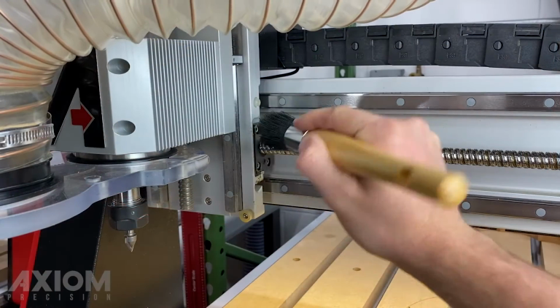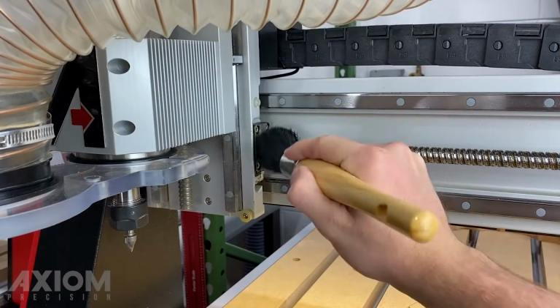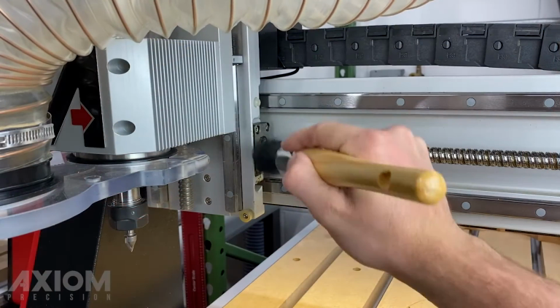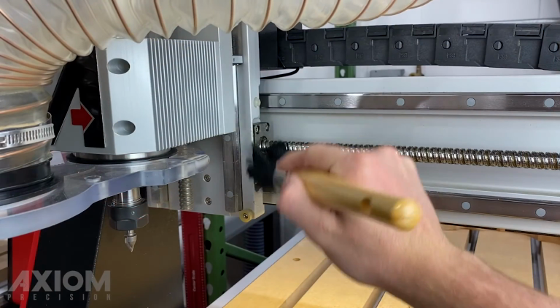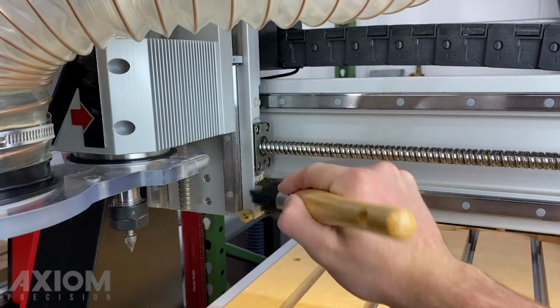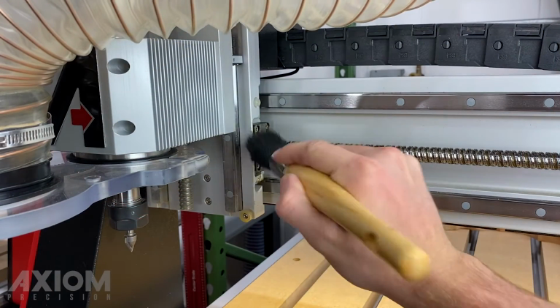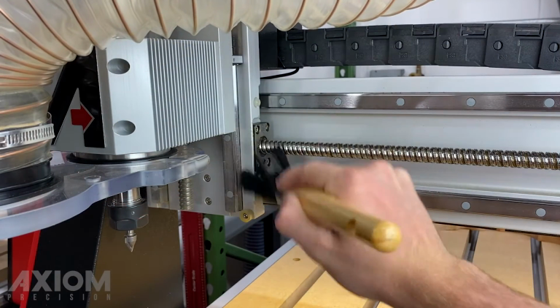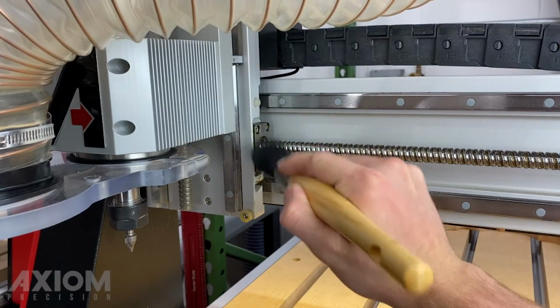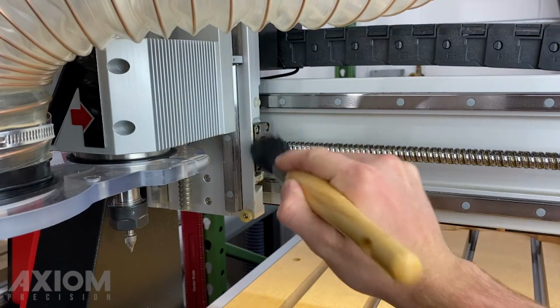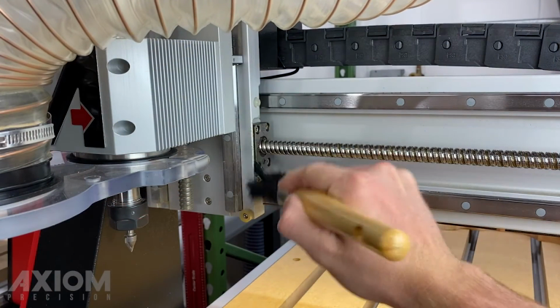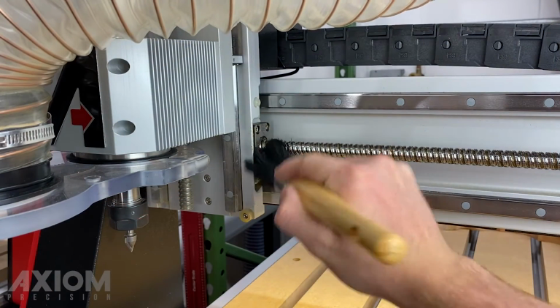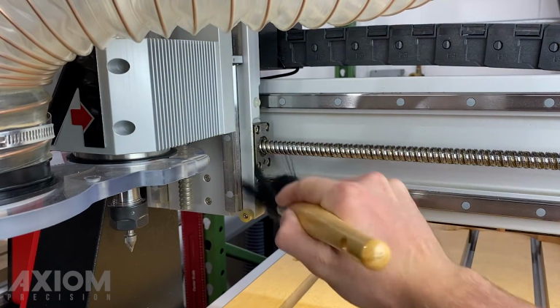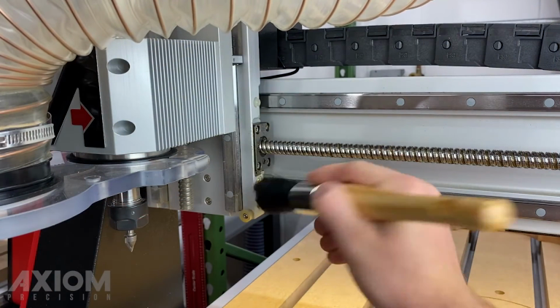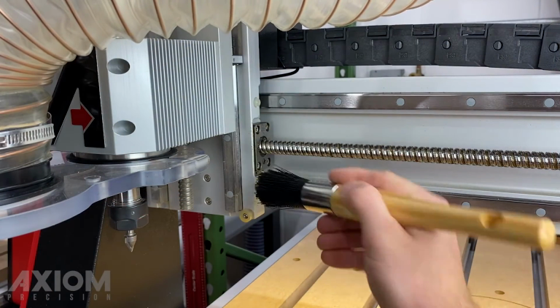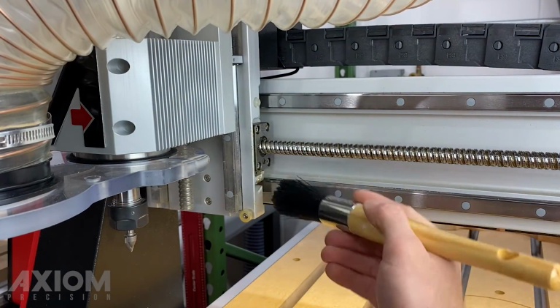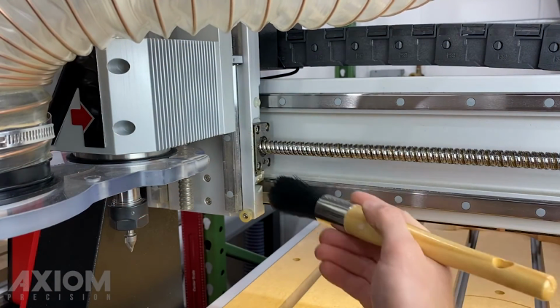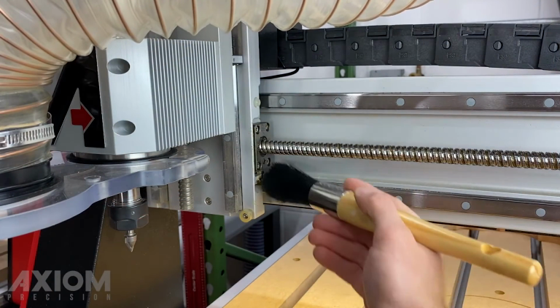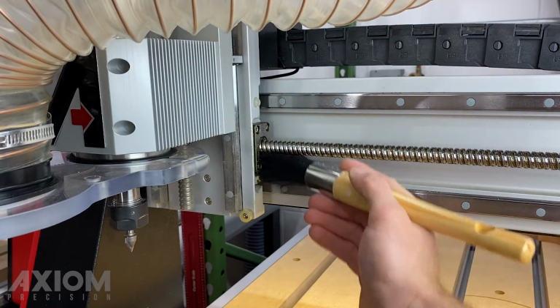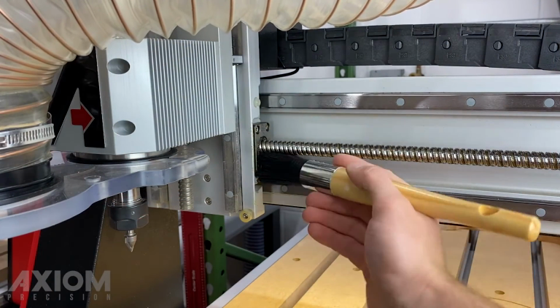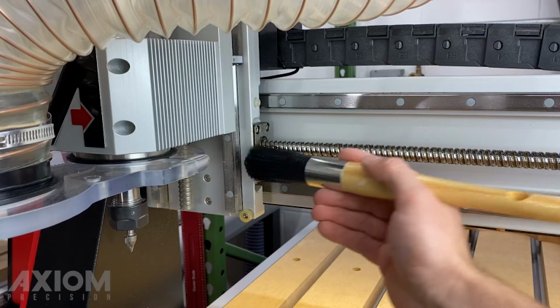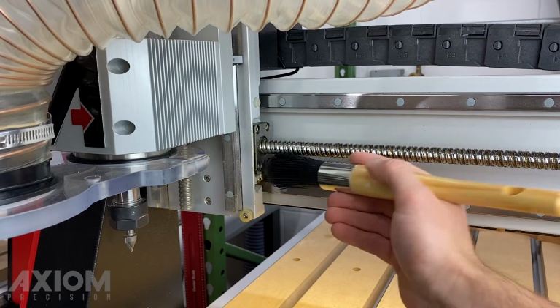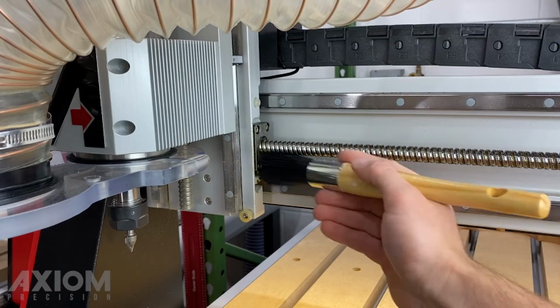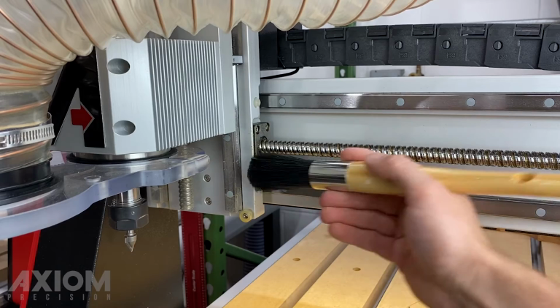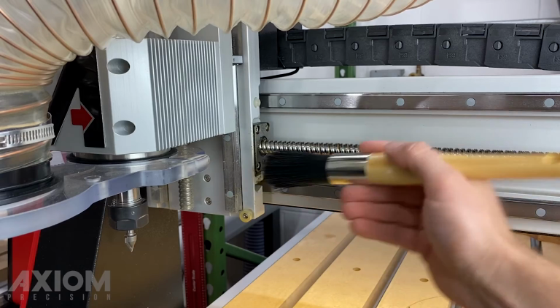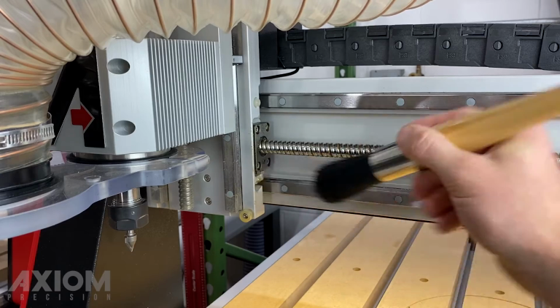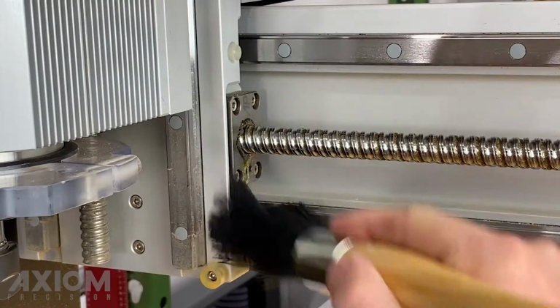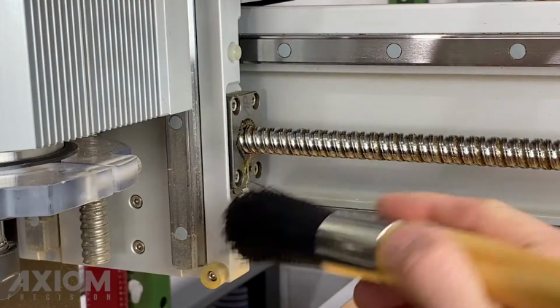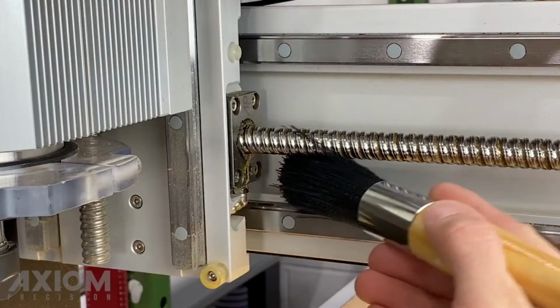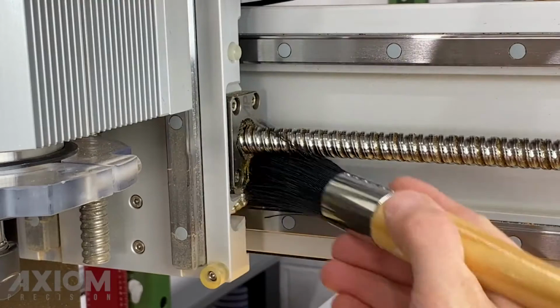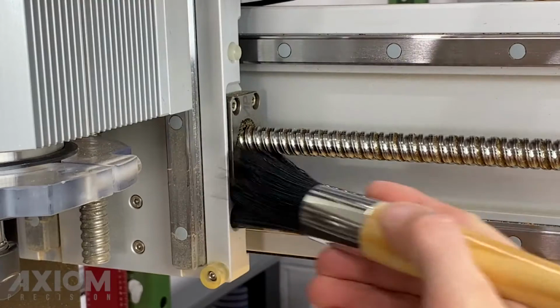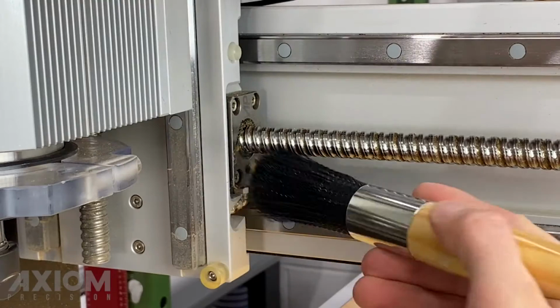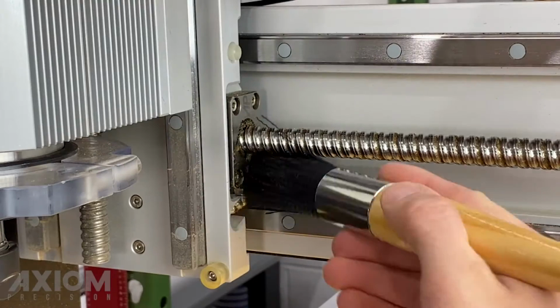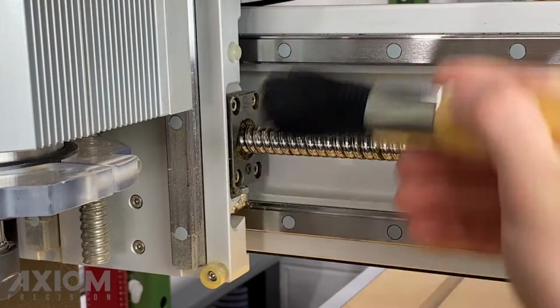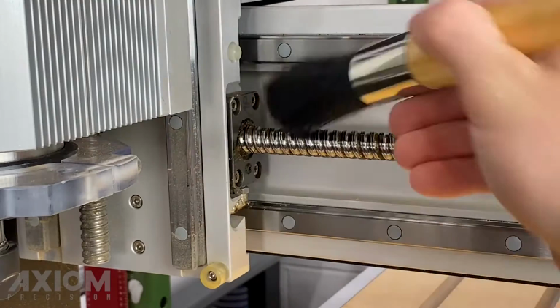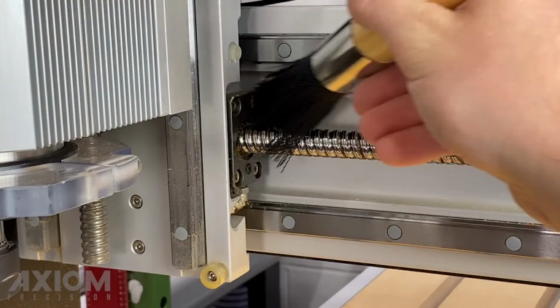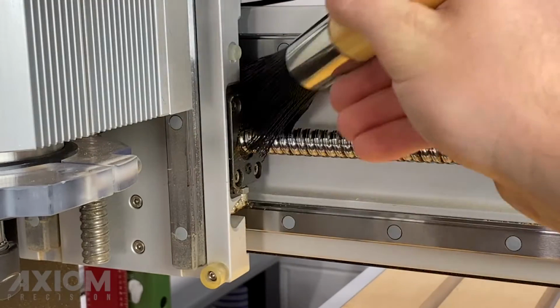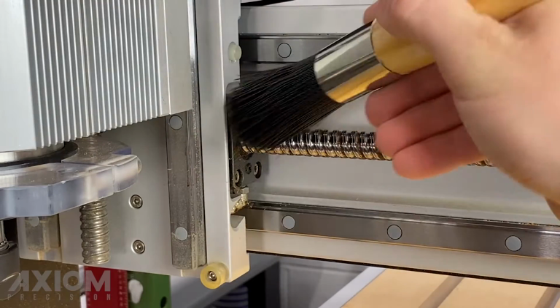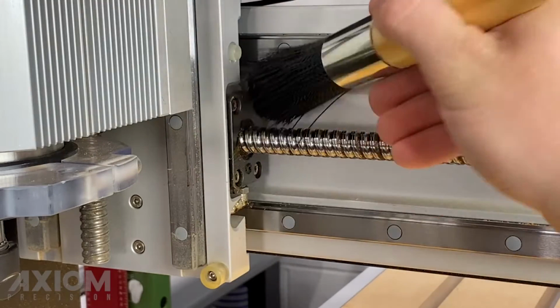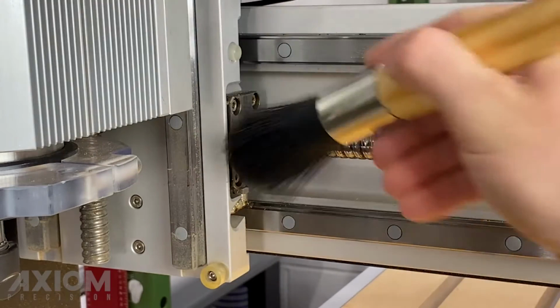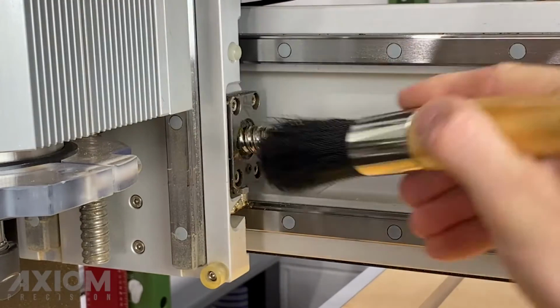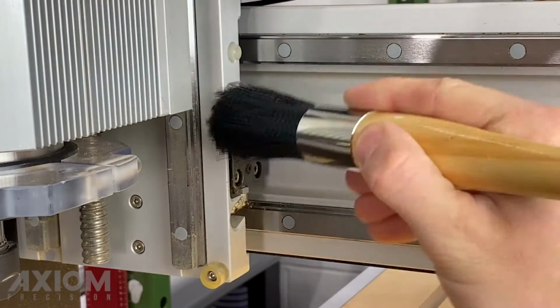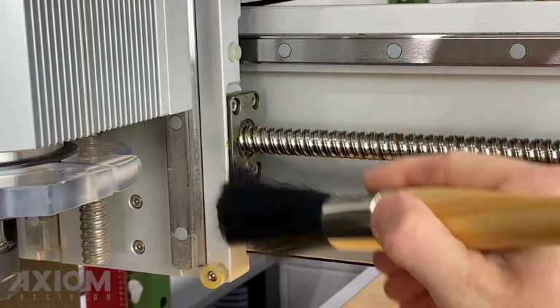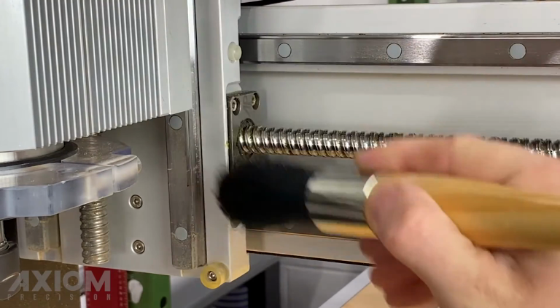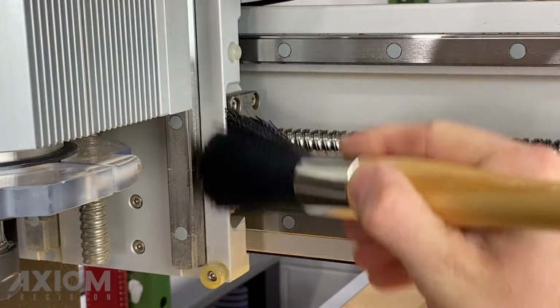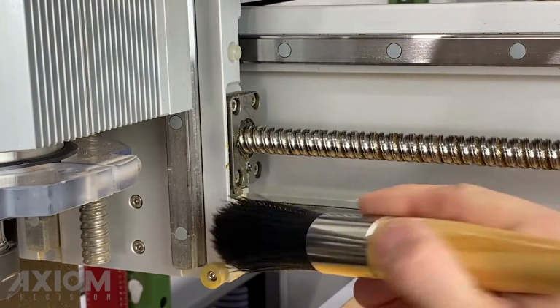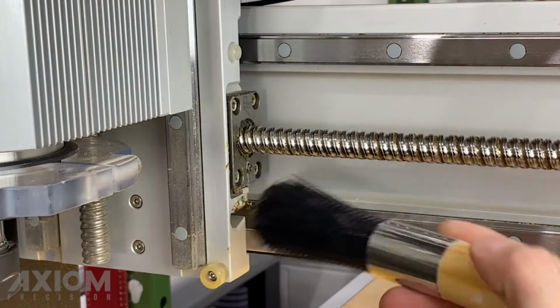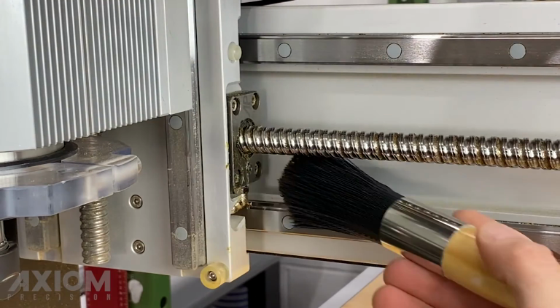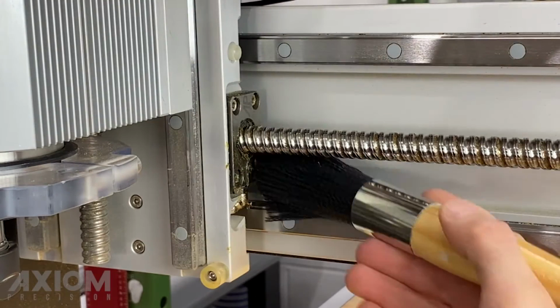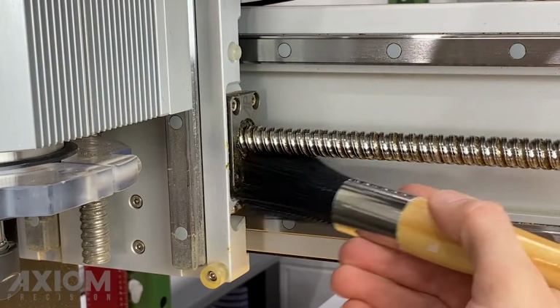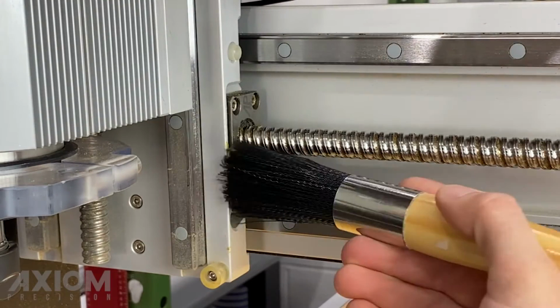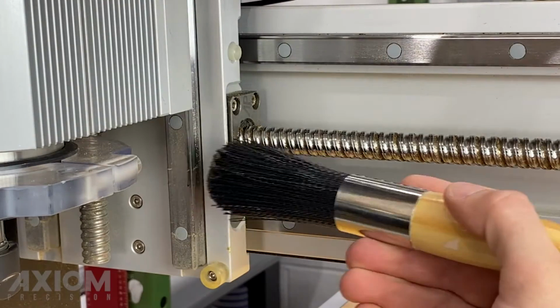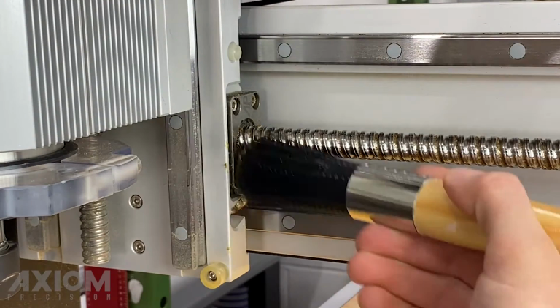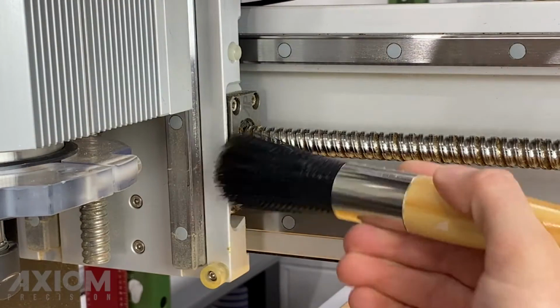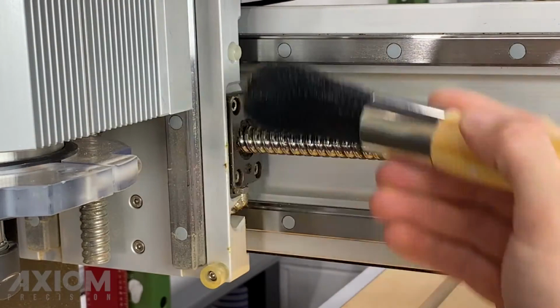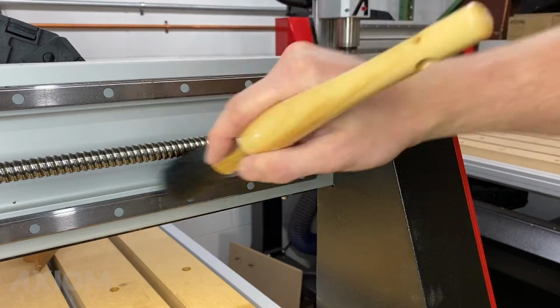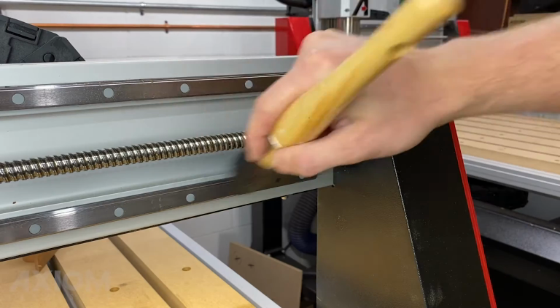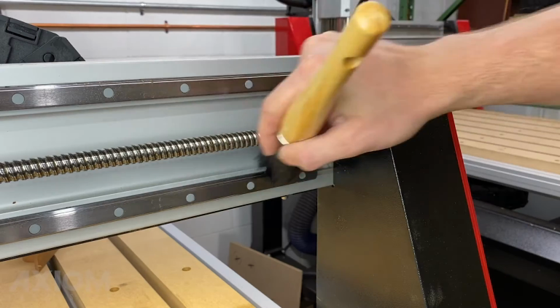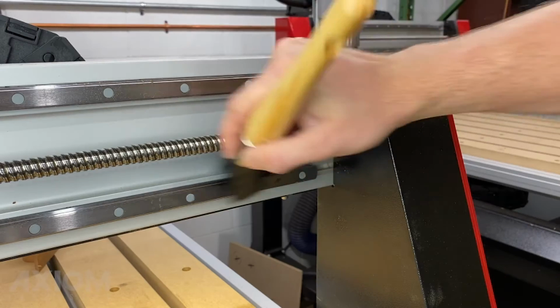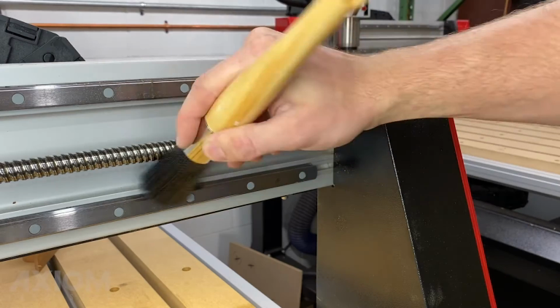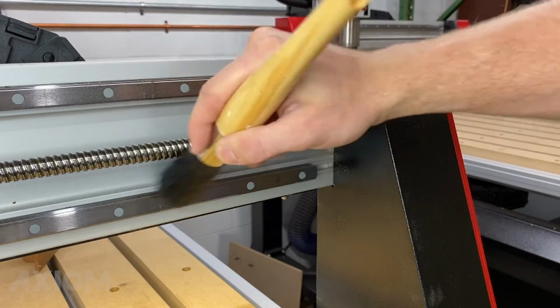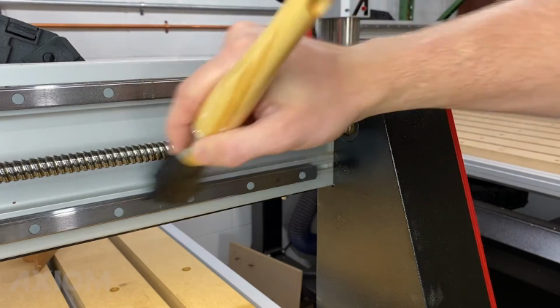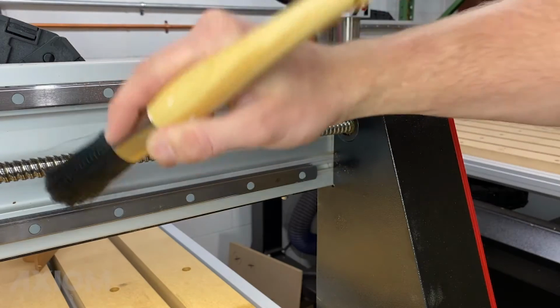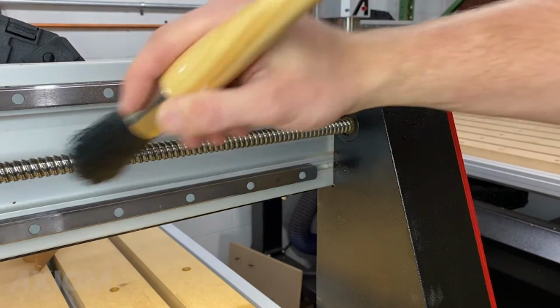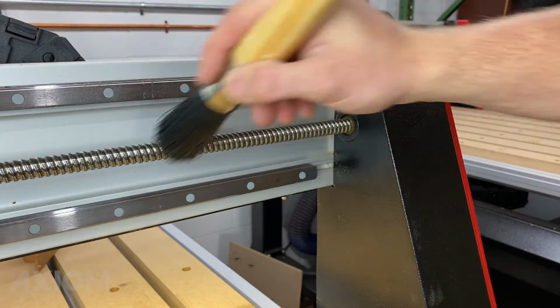Before starting it is important to first clean your machine. Using the included brush in the kit helps to loosen any dirt and debris.